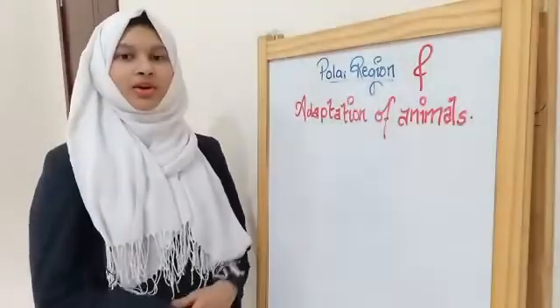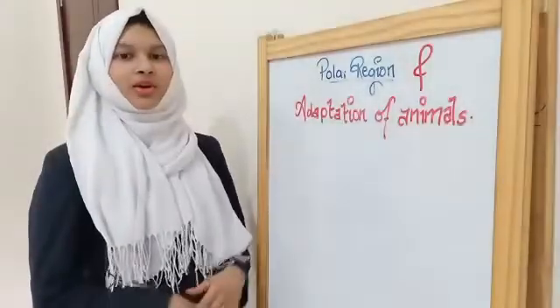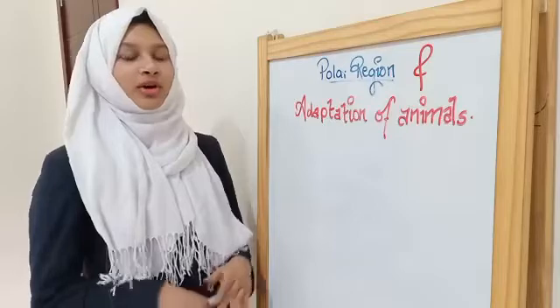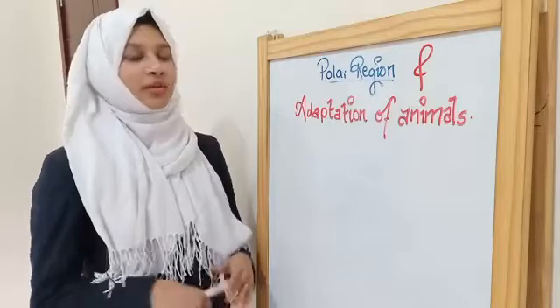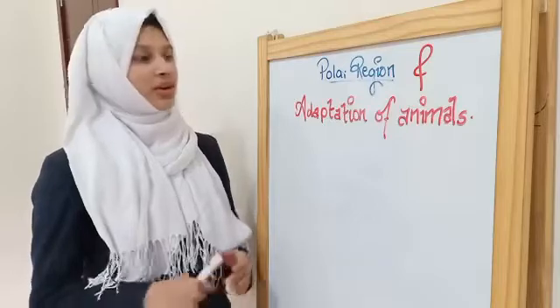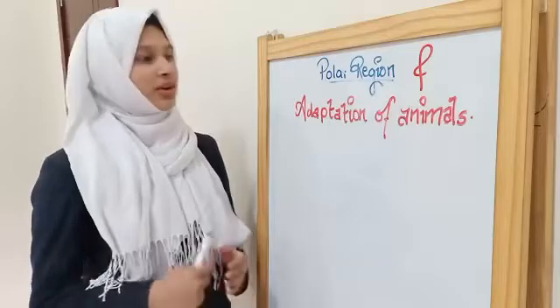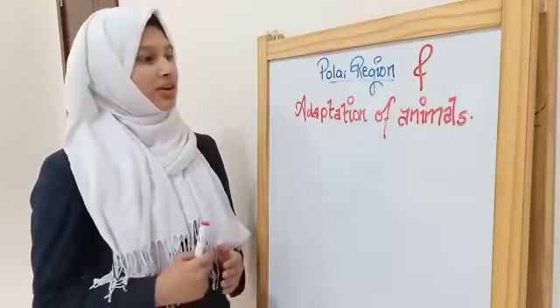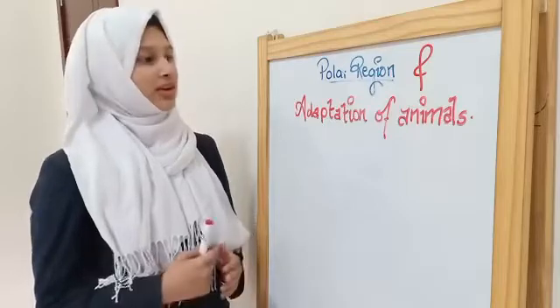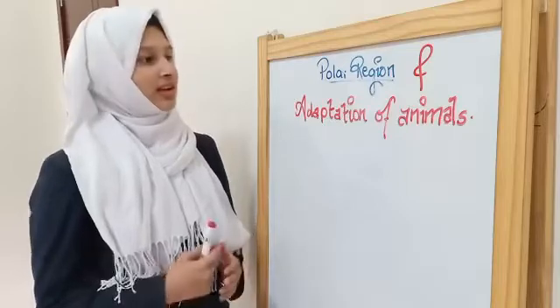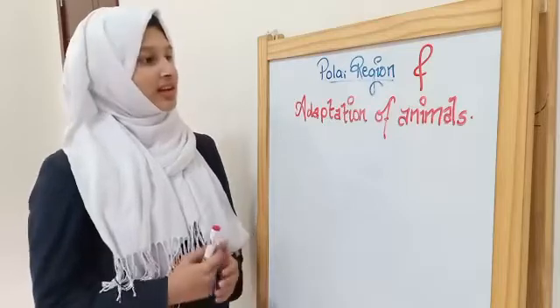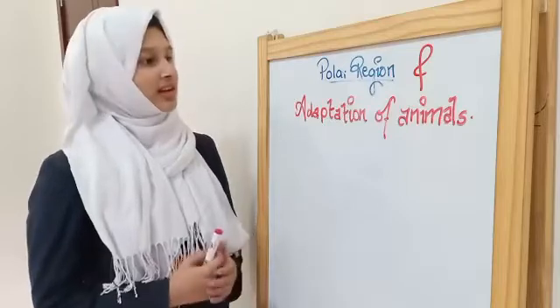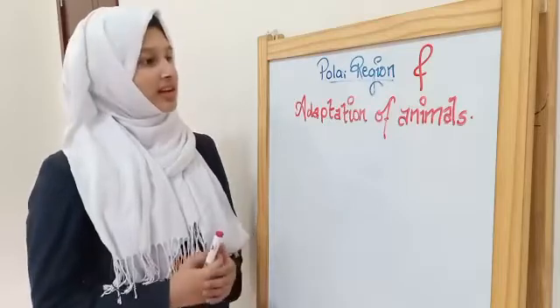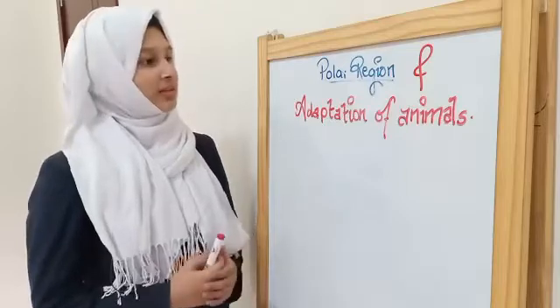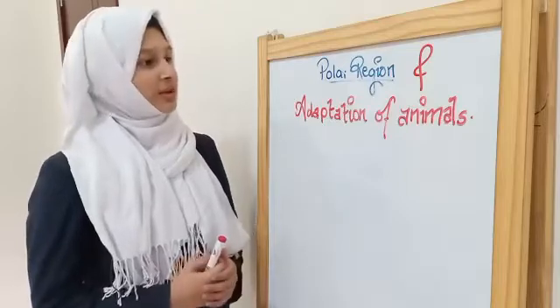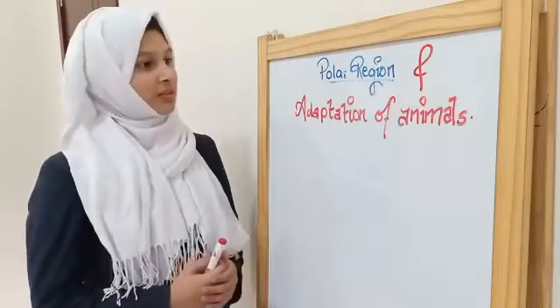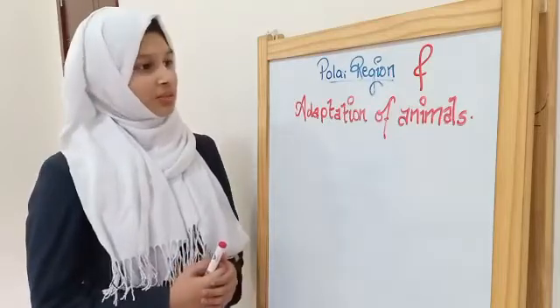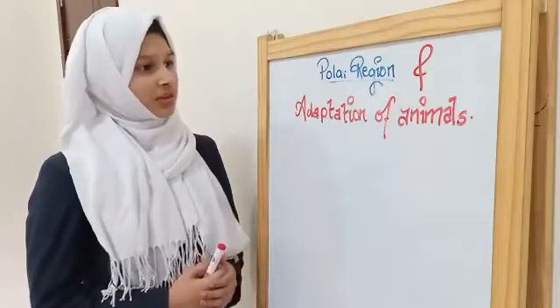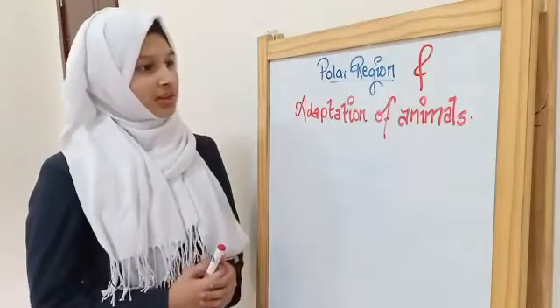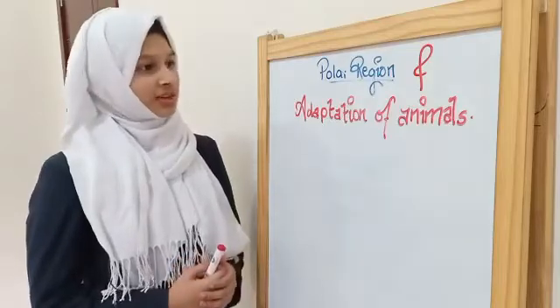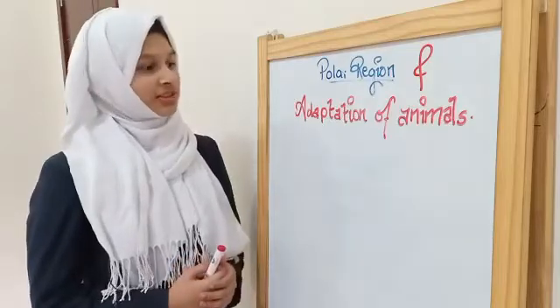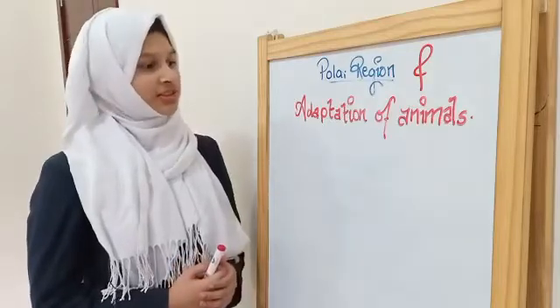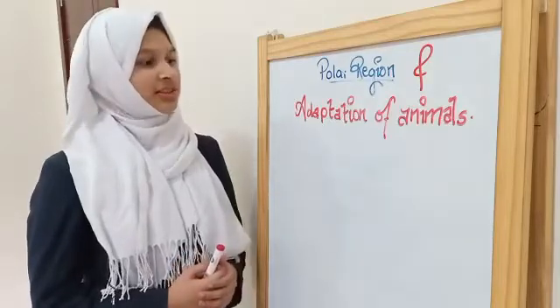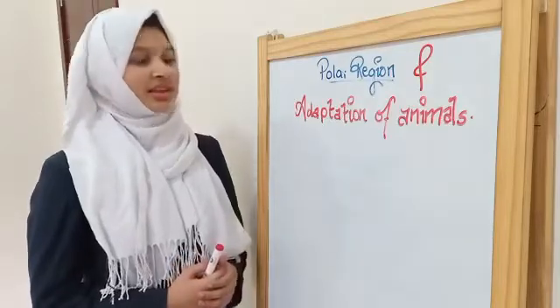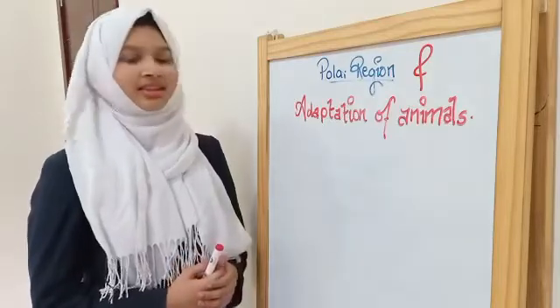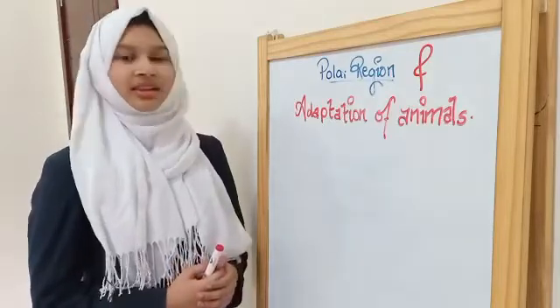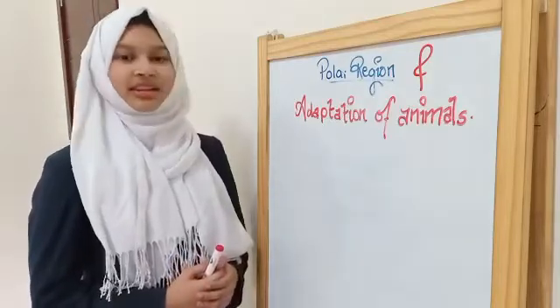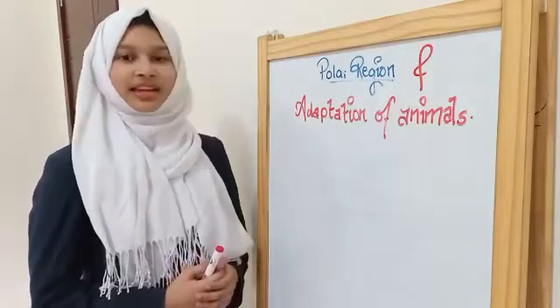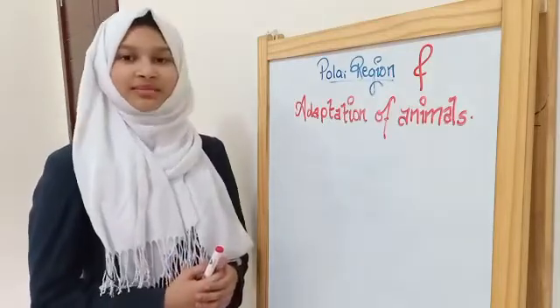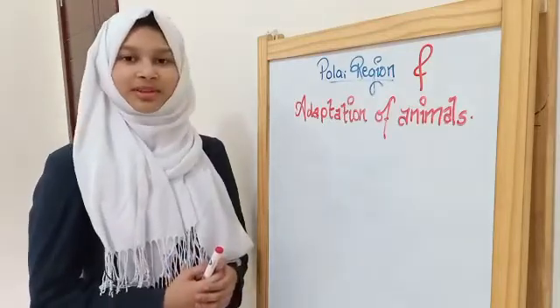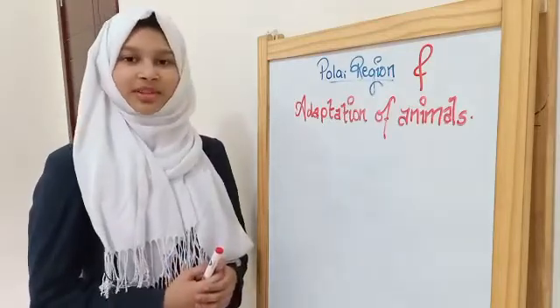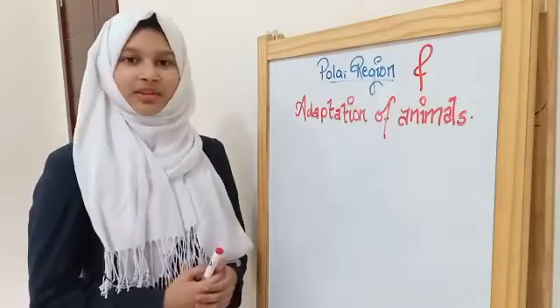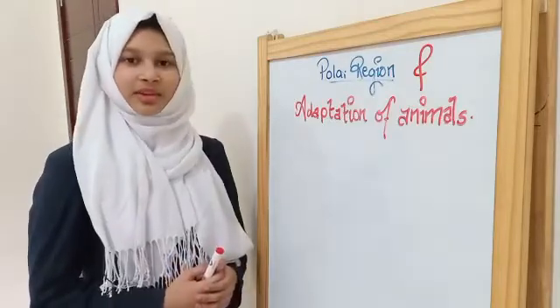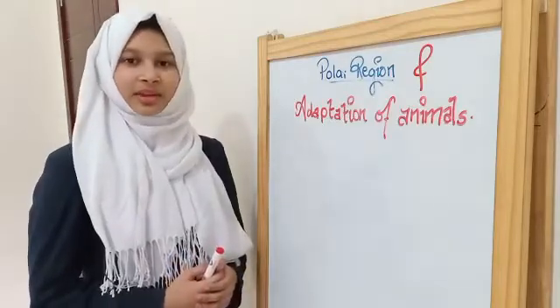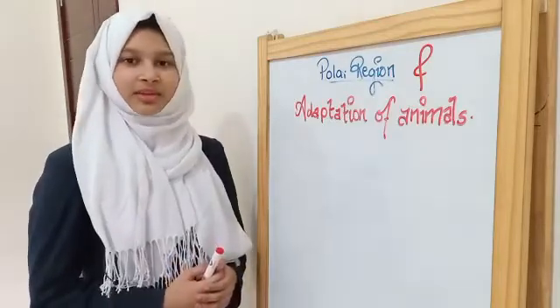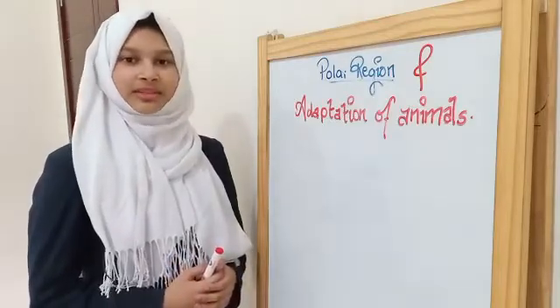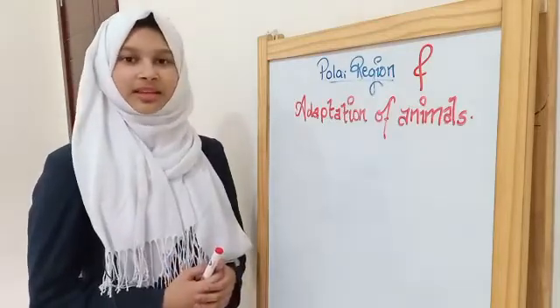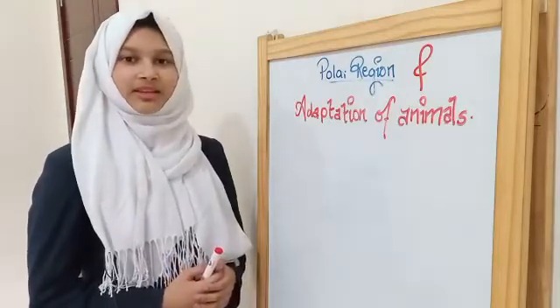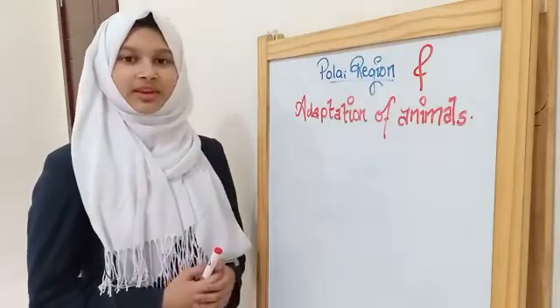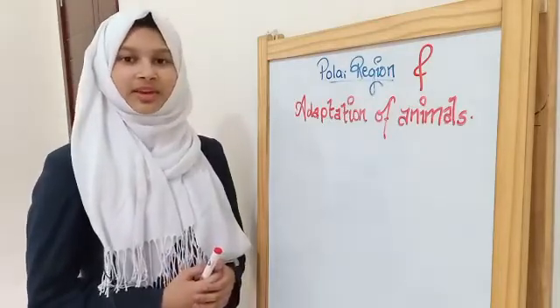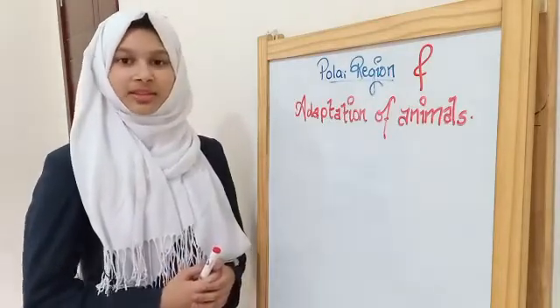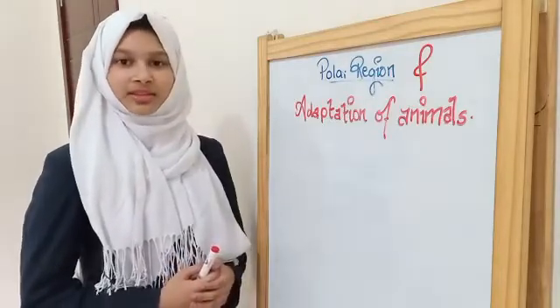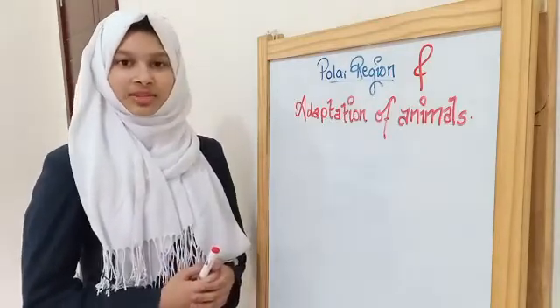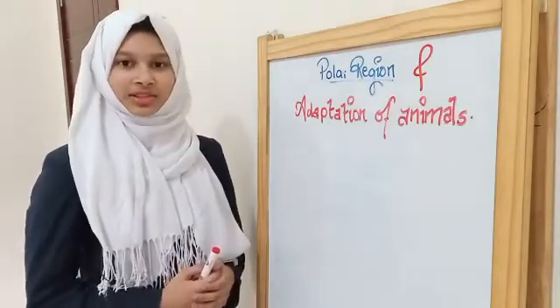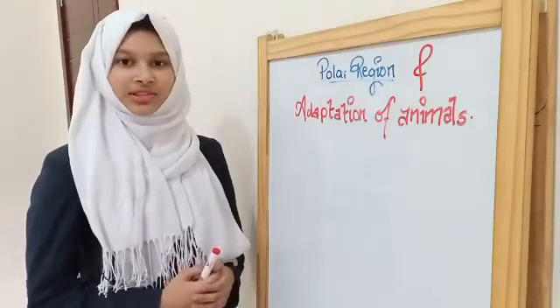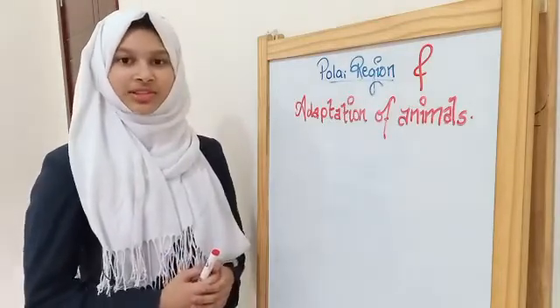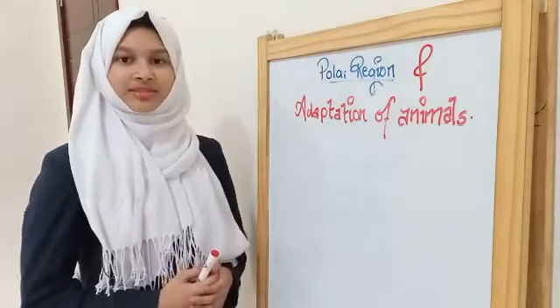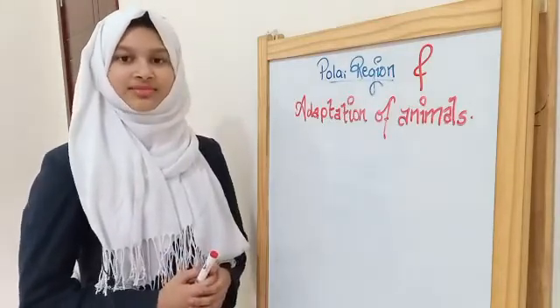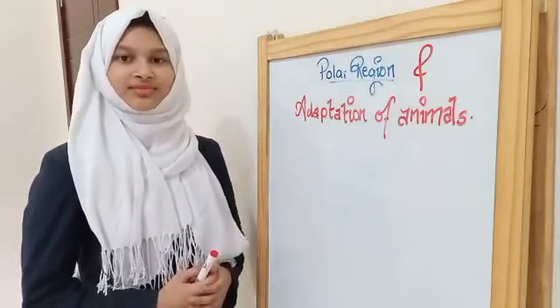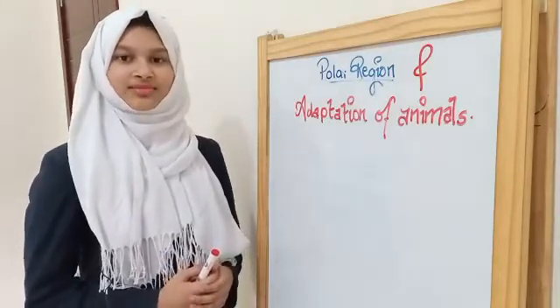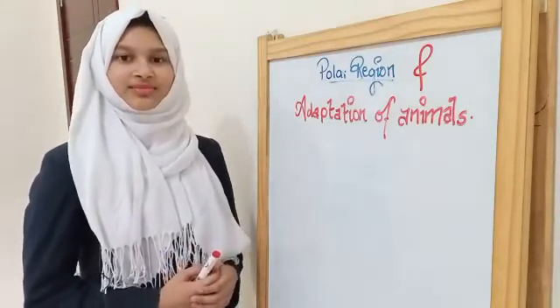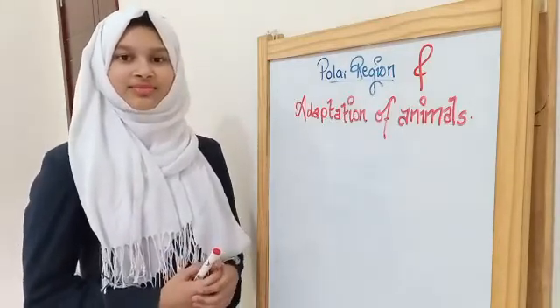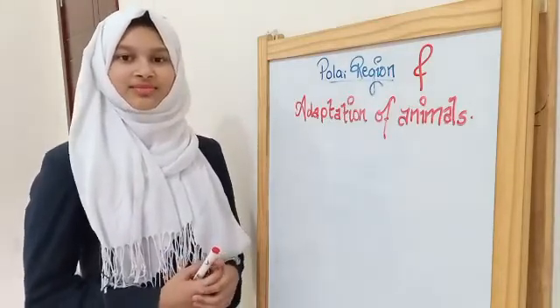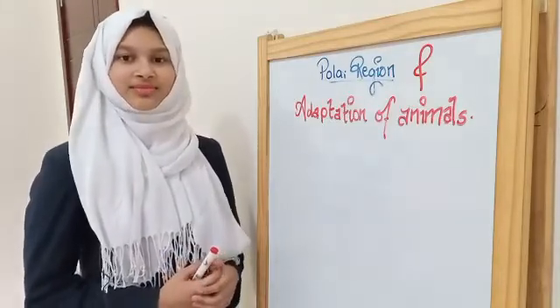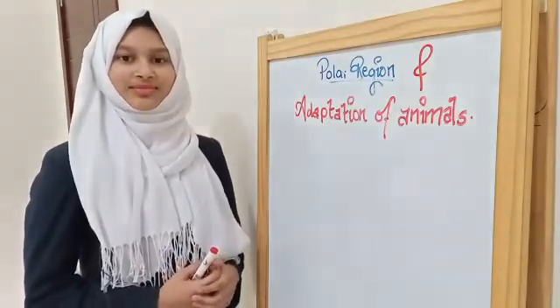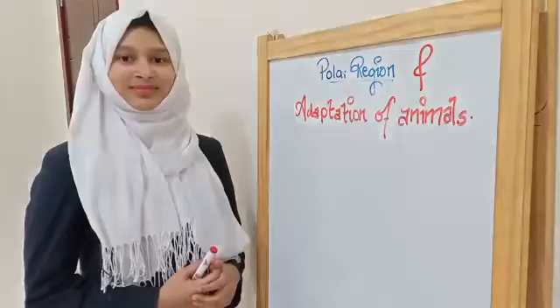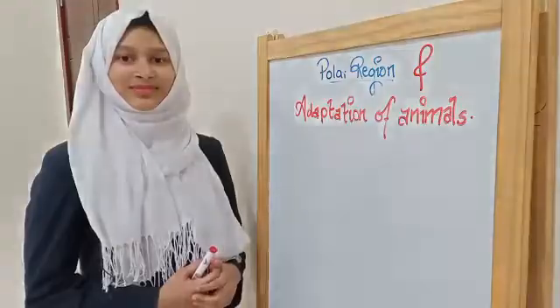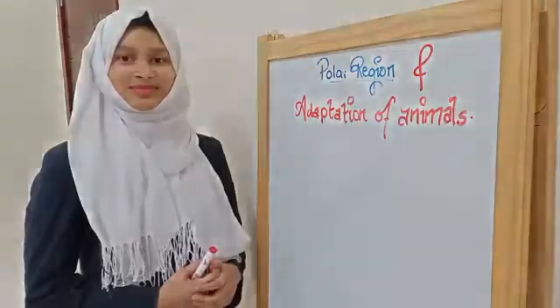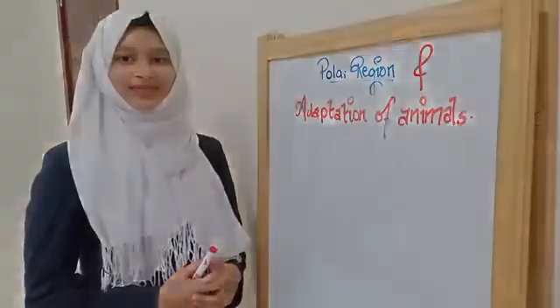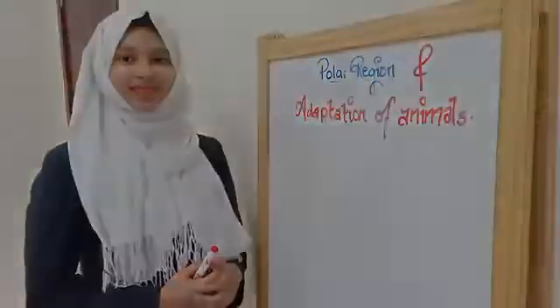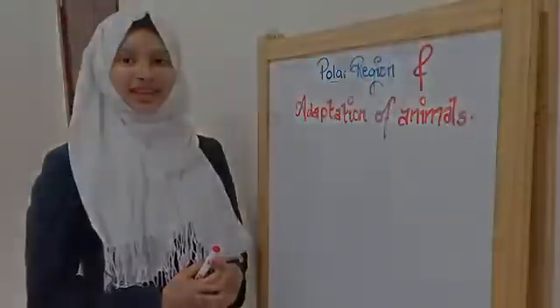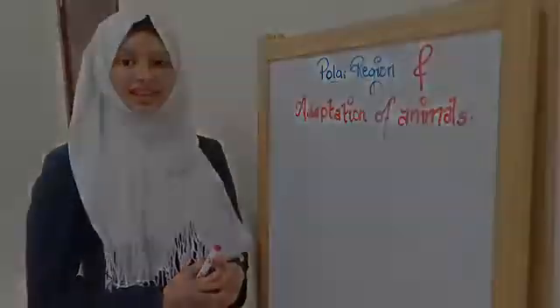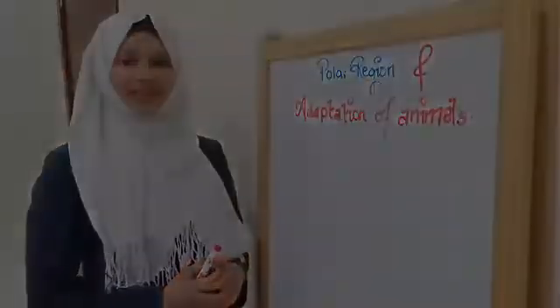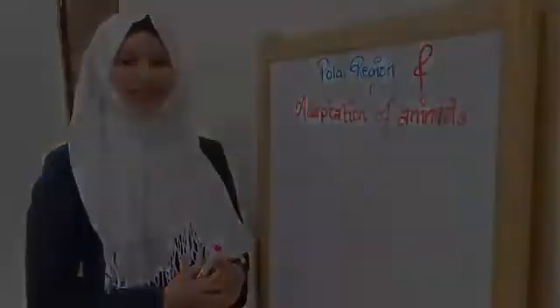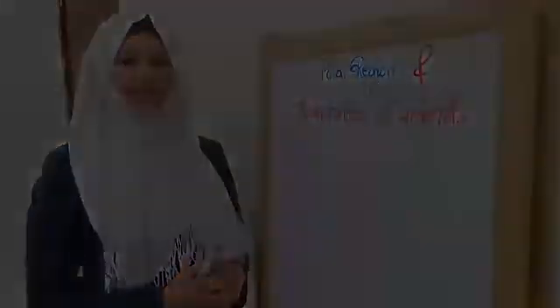Hope you all got an idea about polar regions and the adaptation of animals living in this region. Thank you.